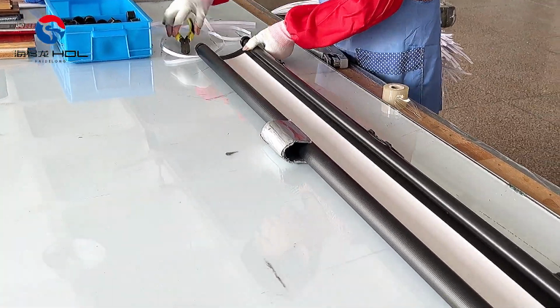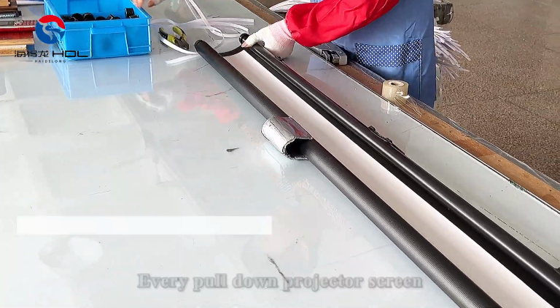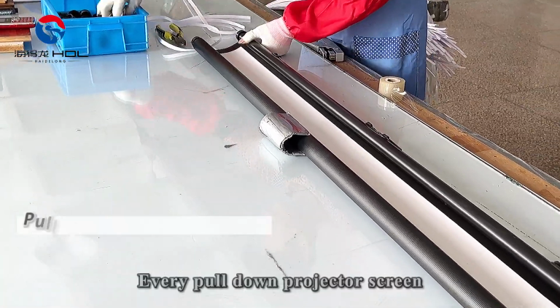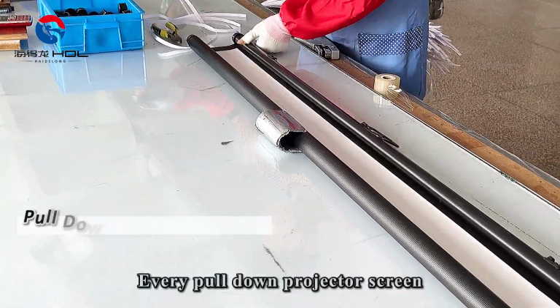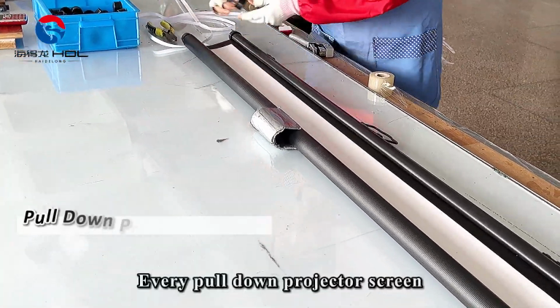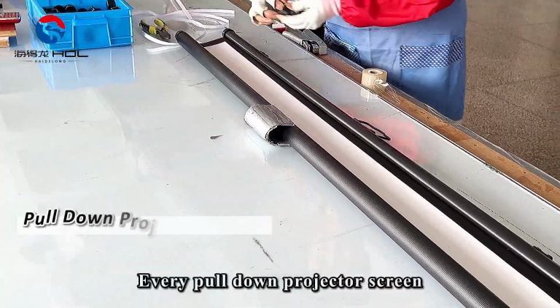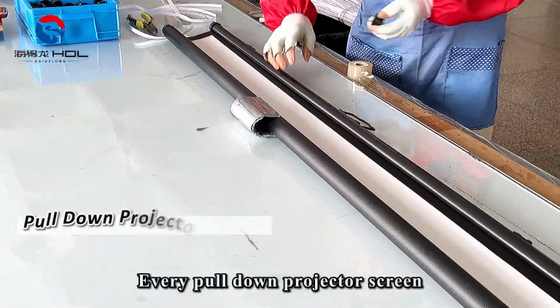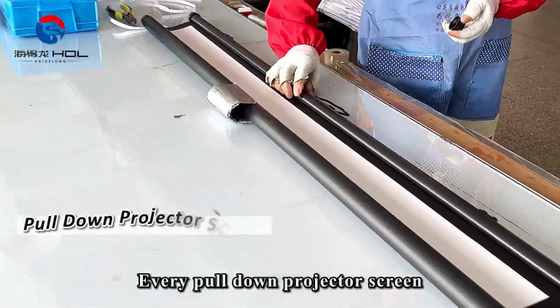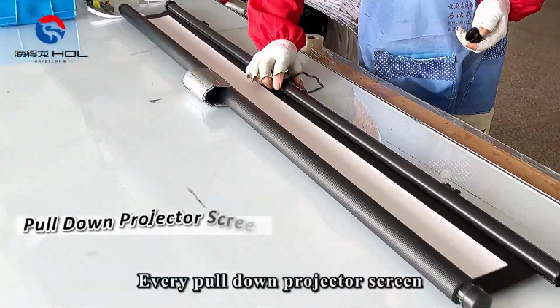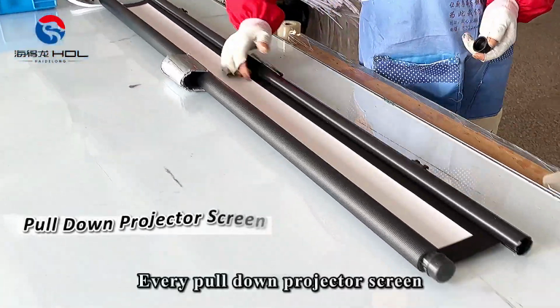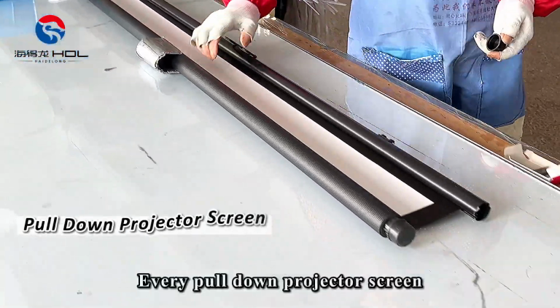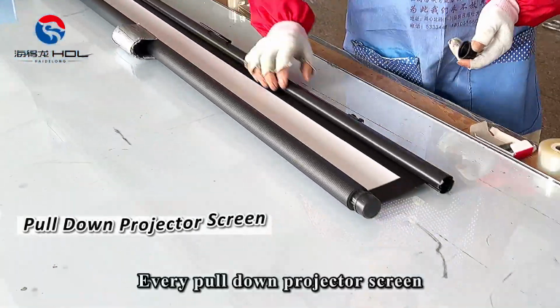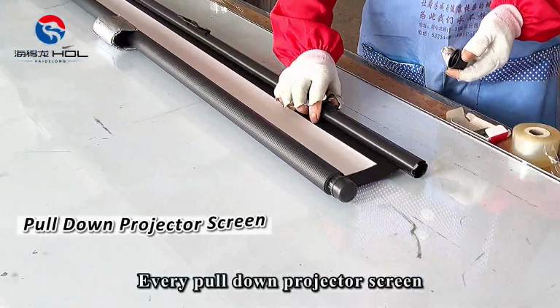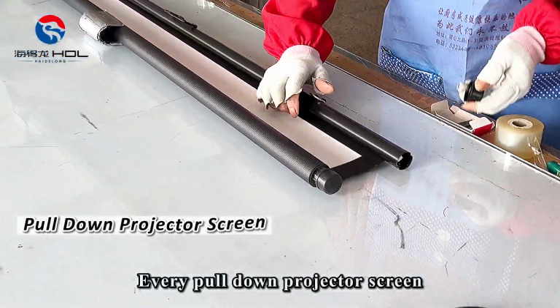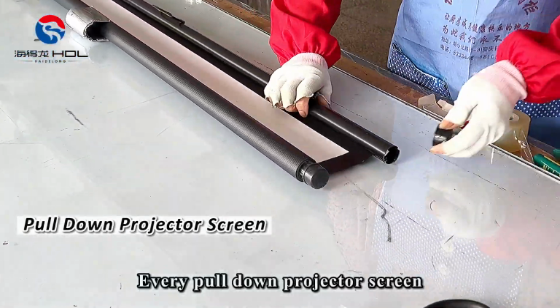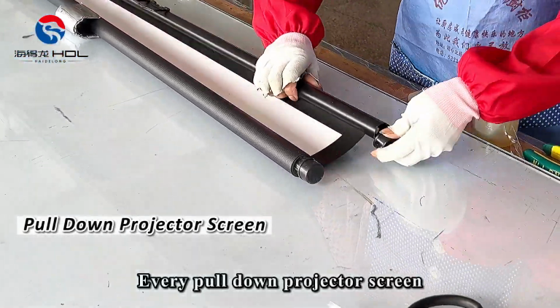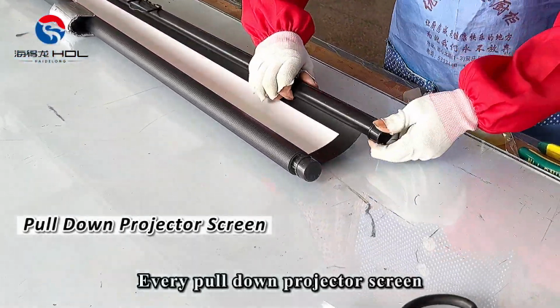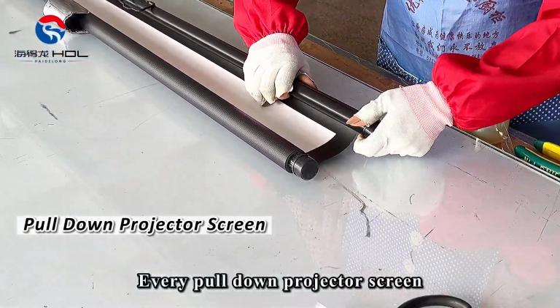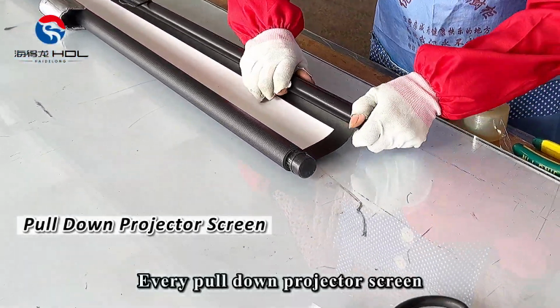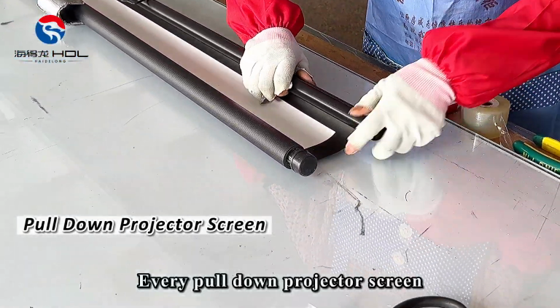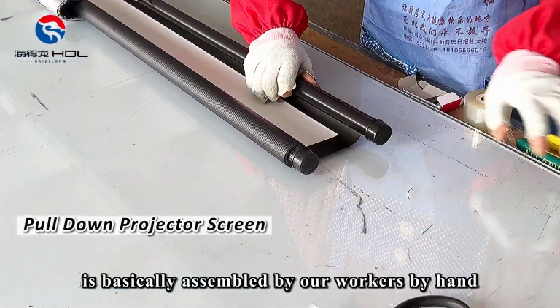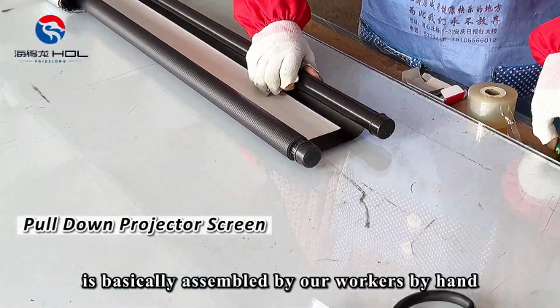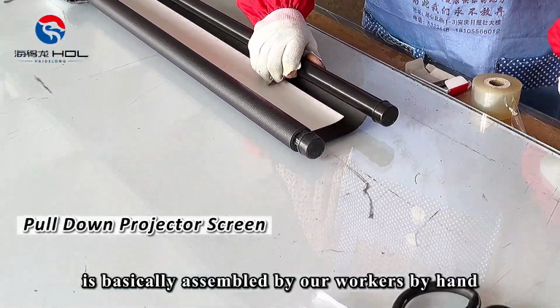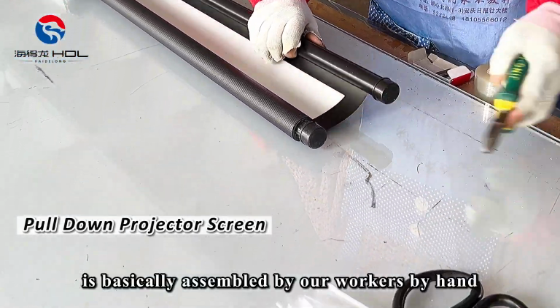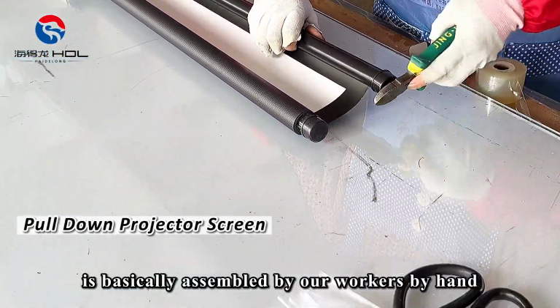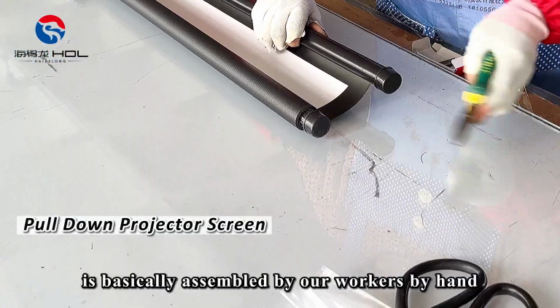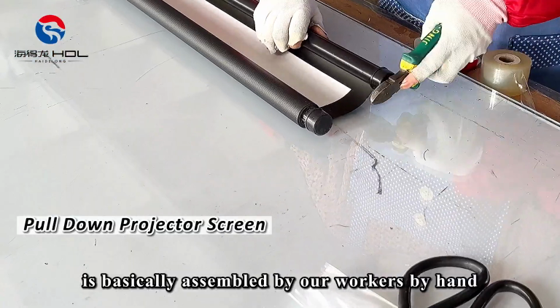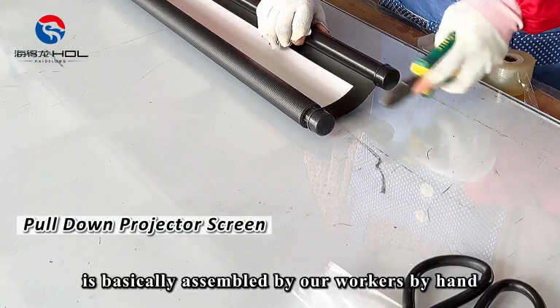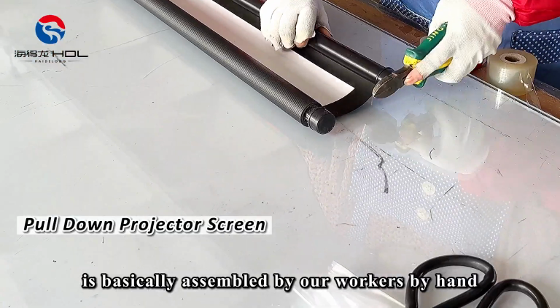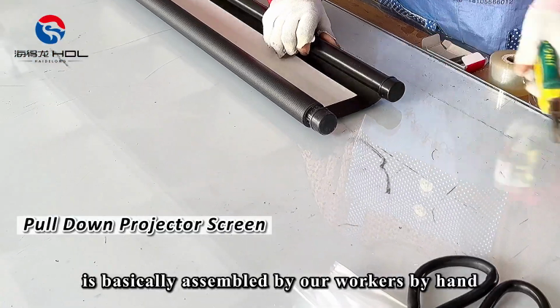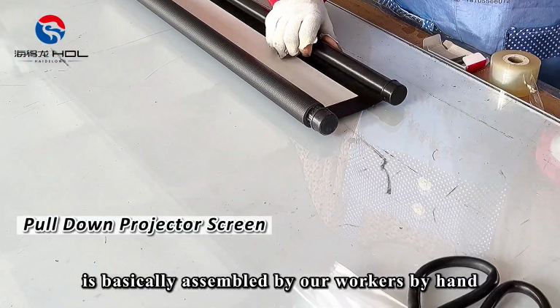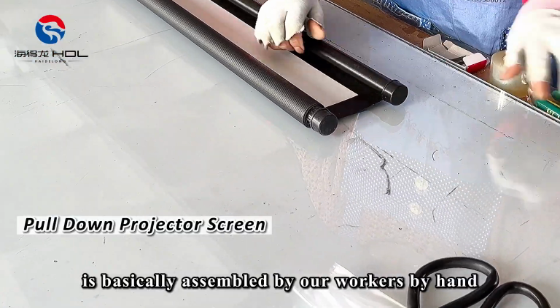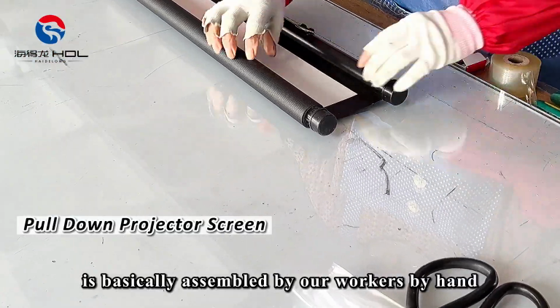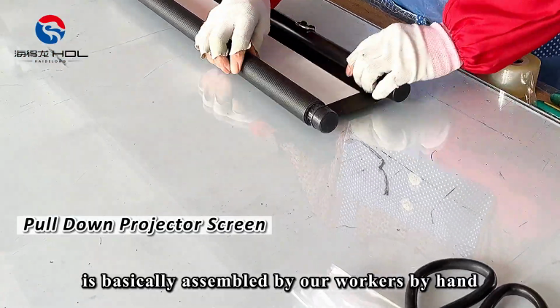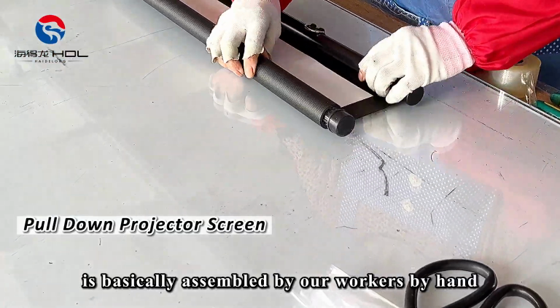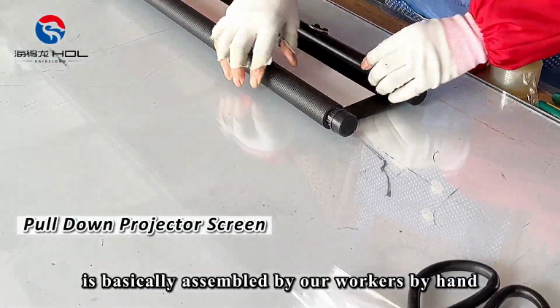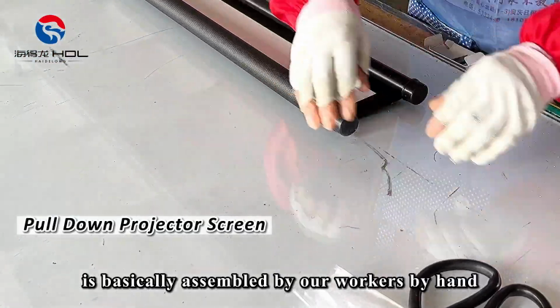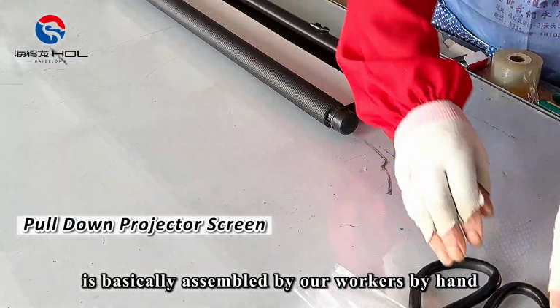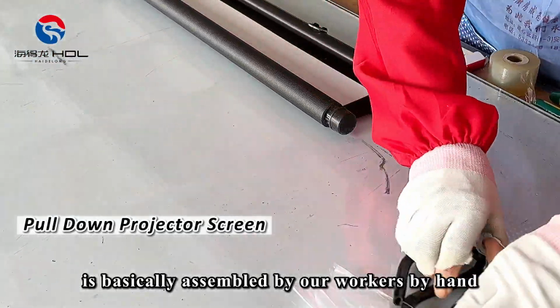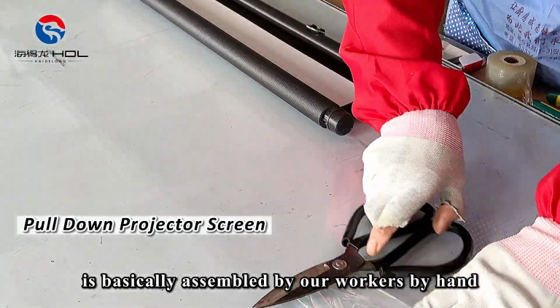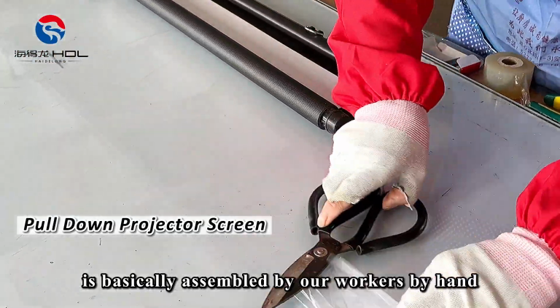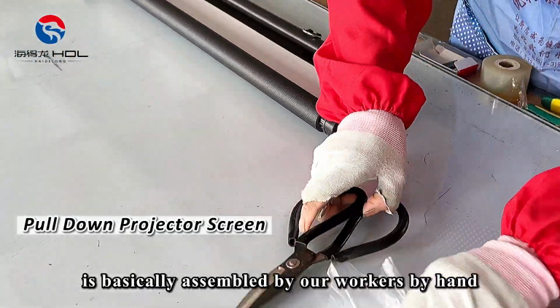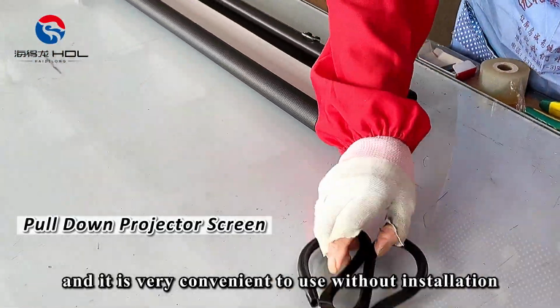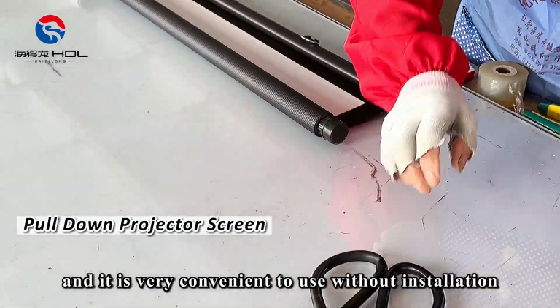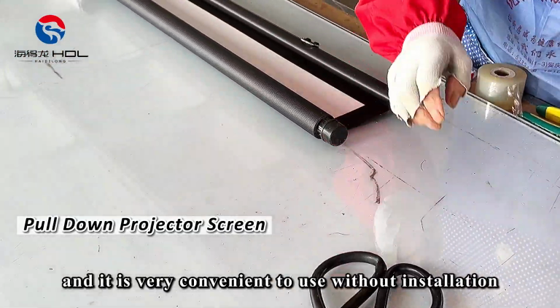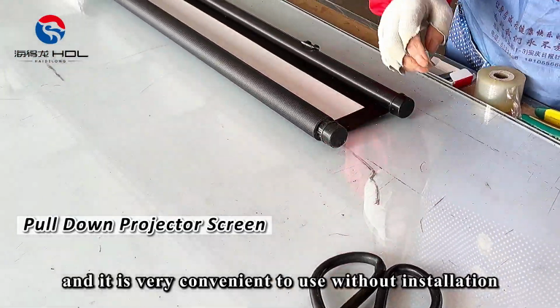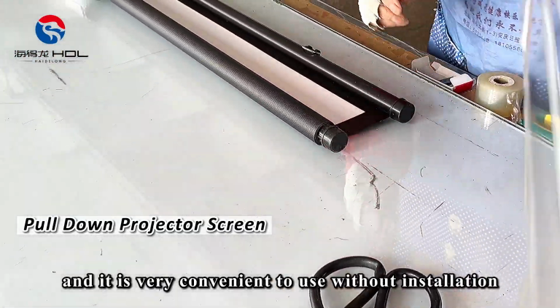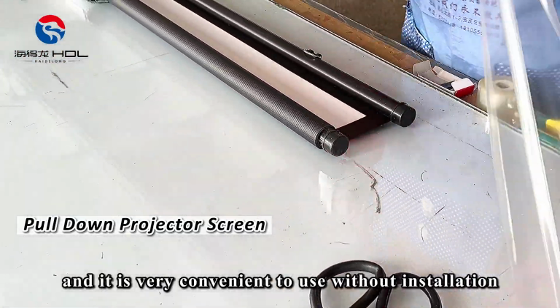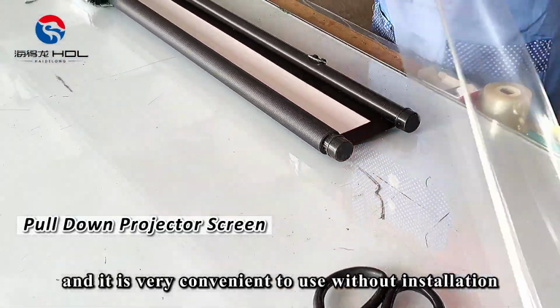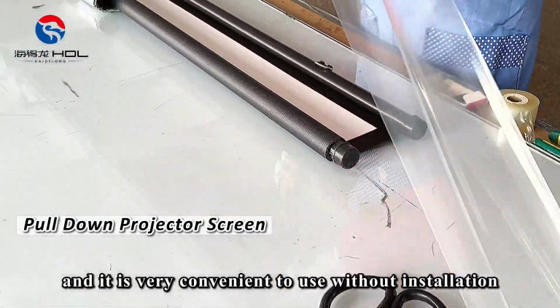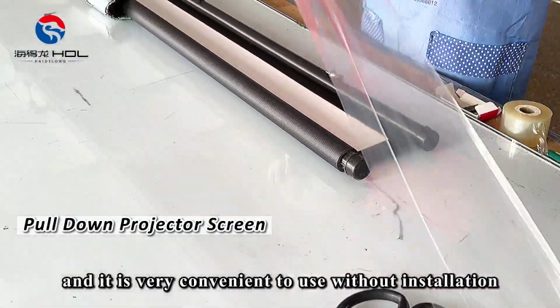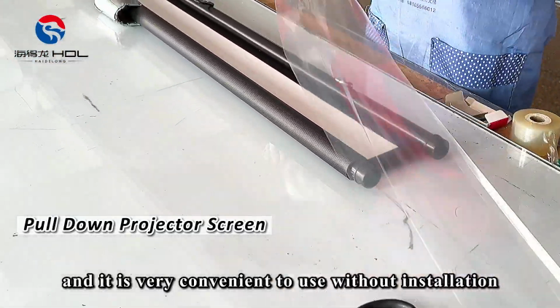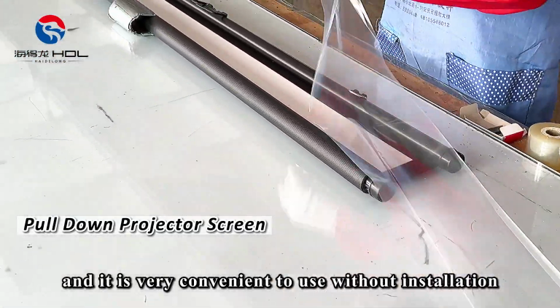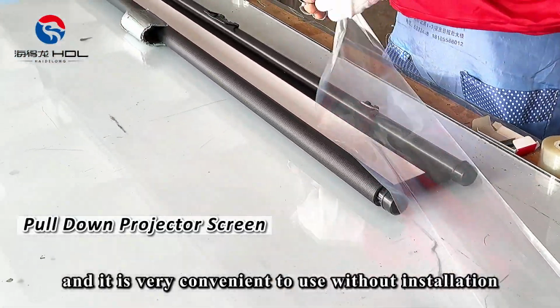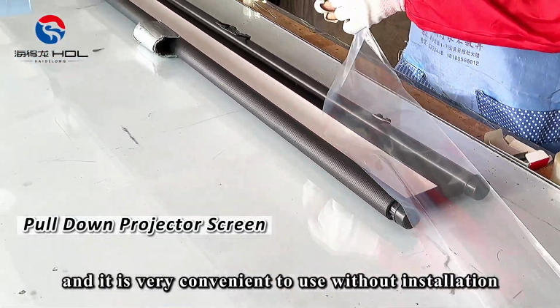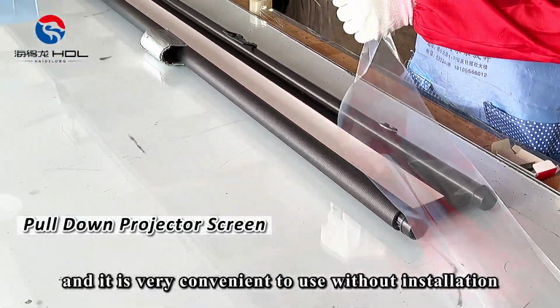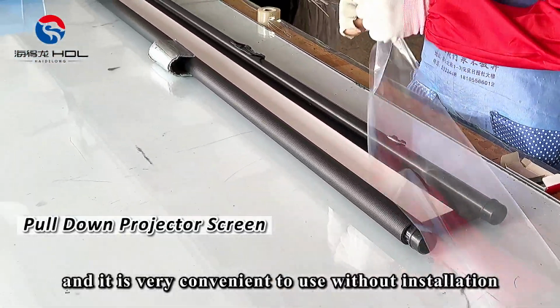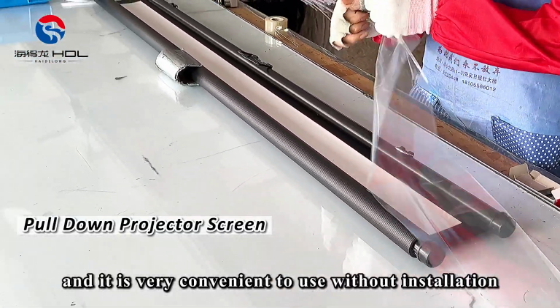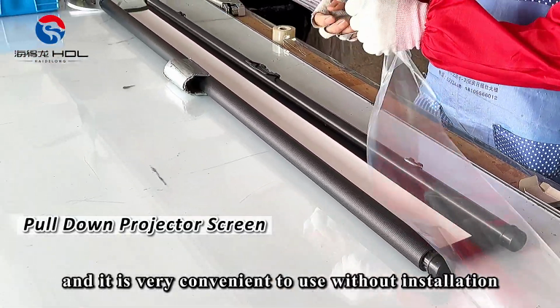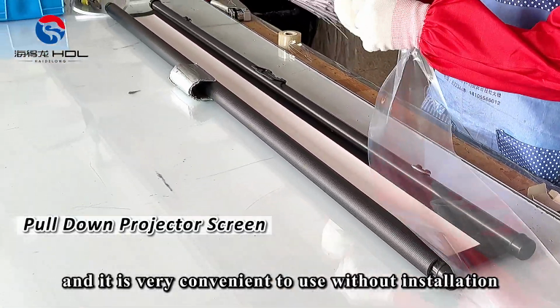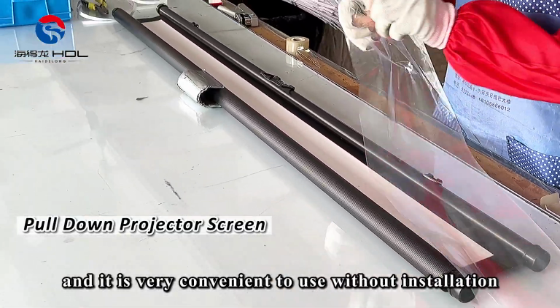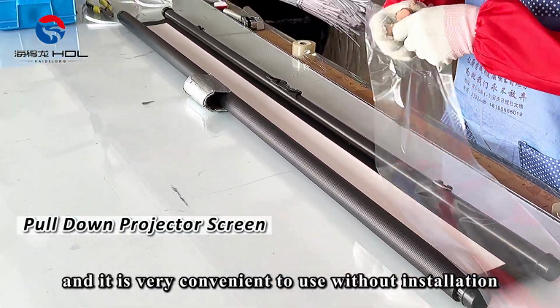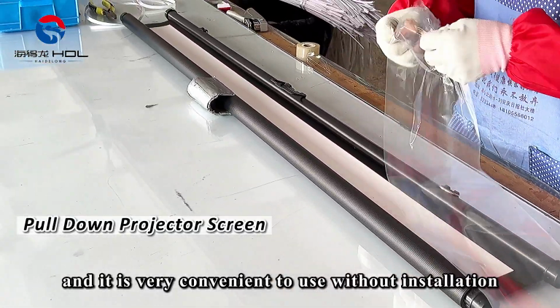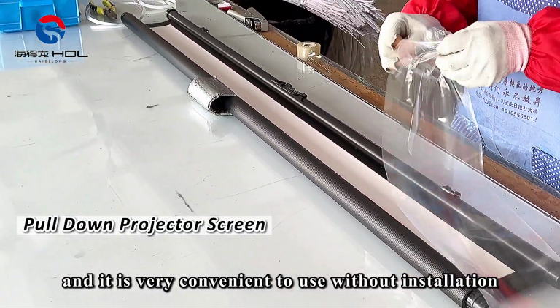Every pull down projector screen is basically assembled by our workers by hand, and it is very convenient to use without installation.